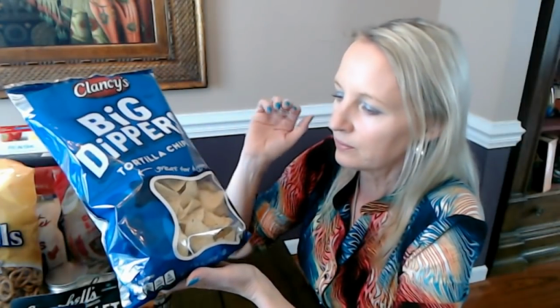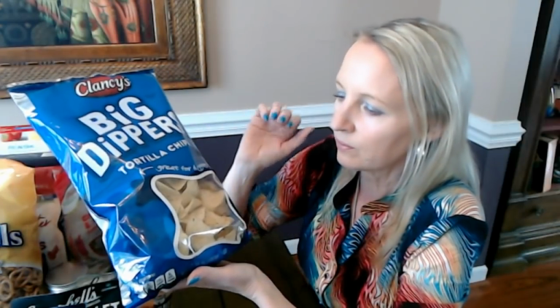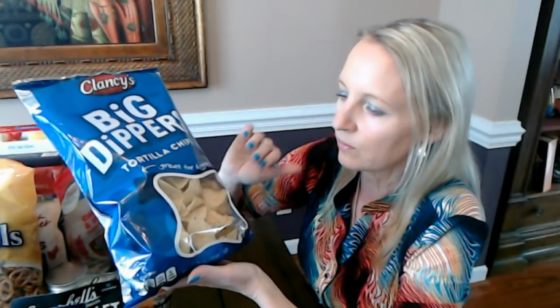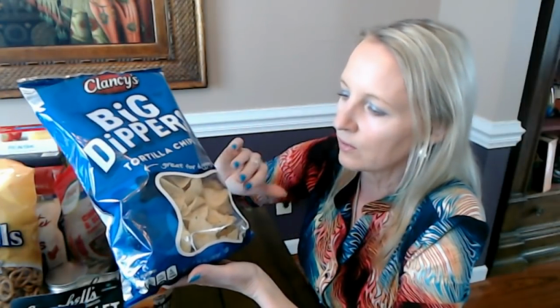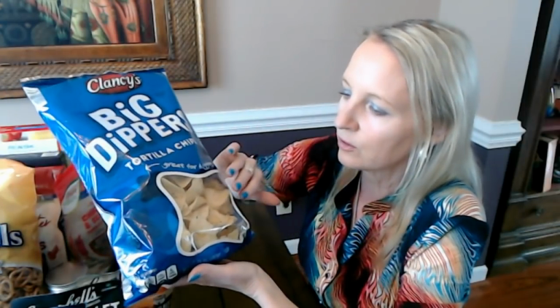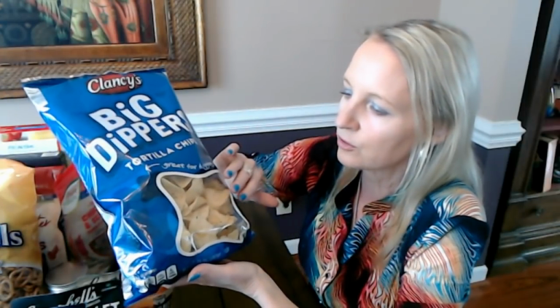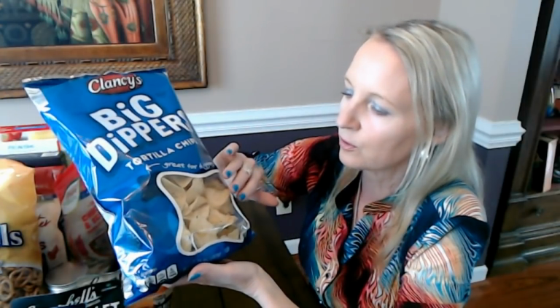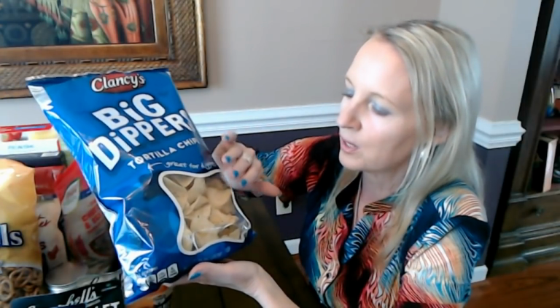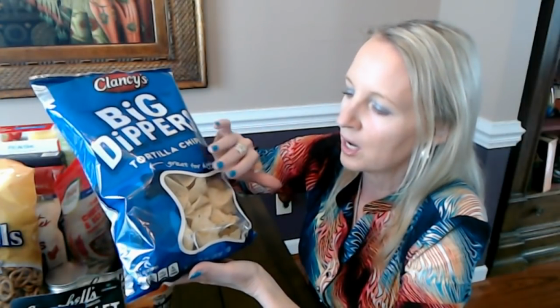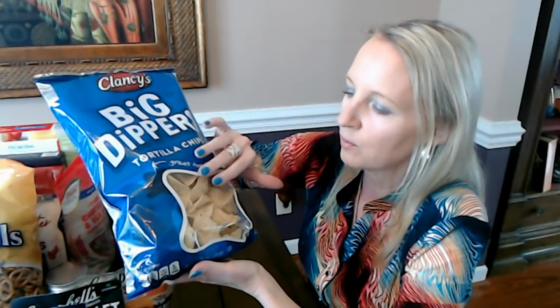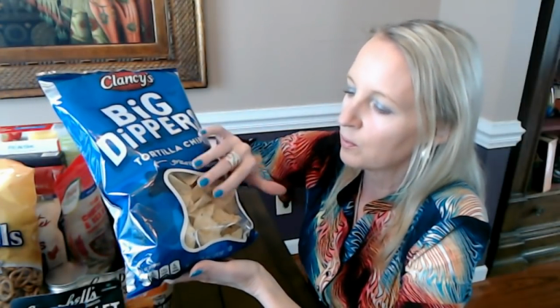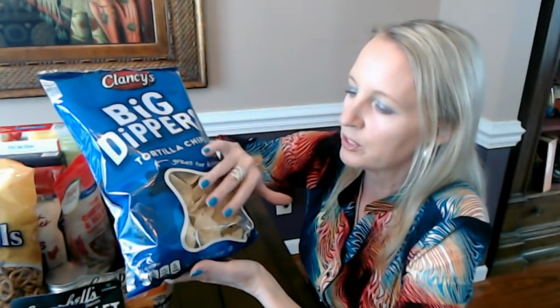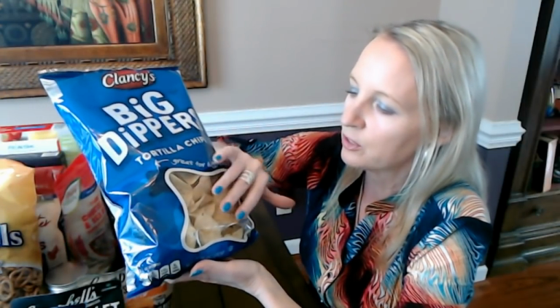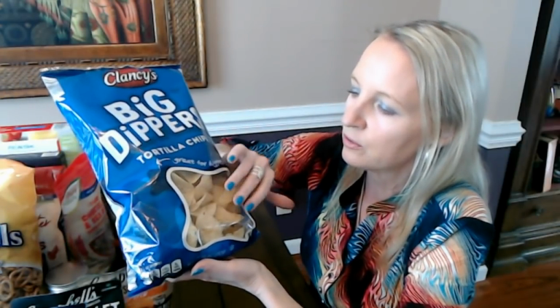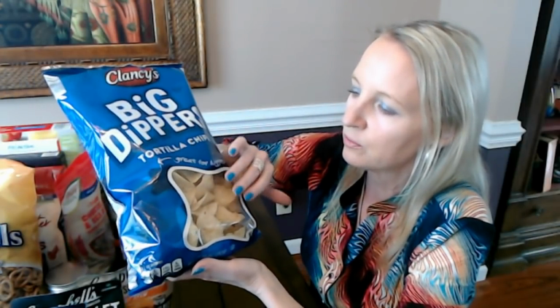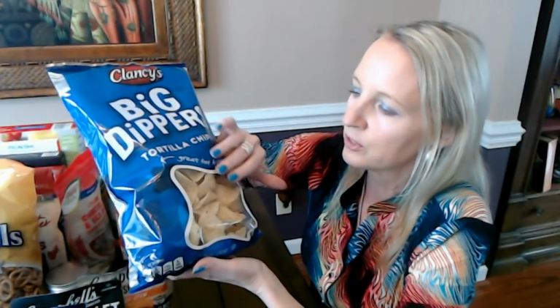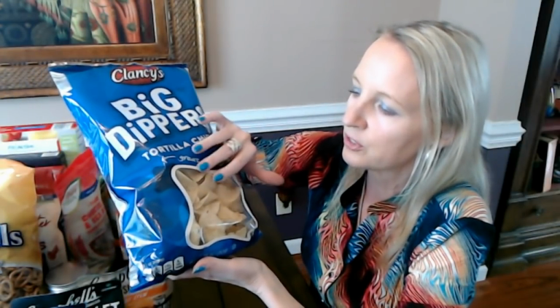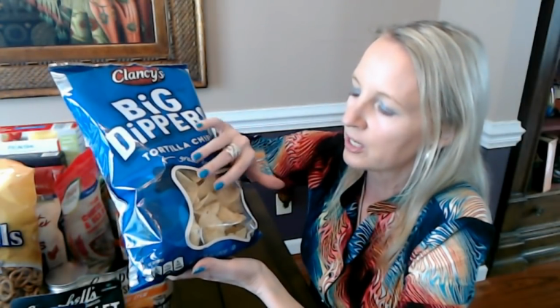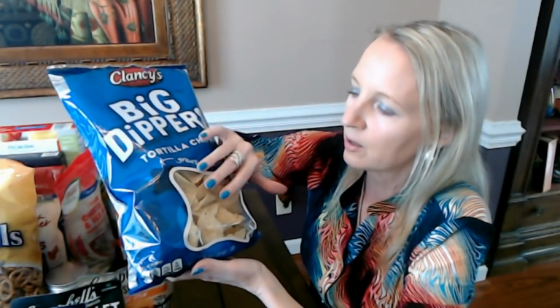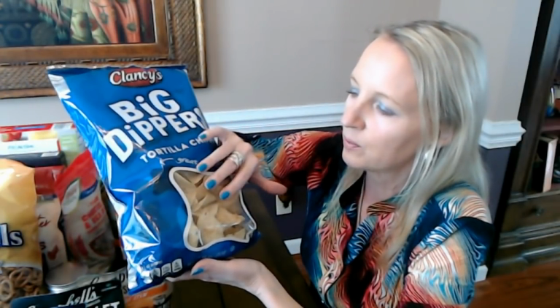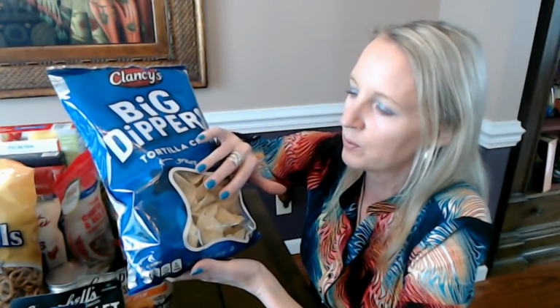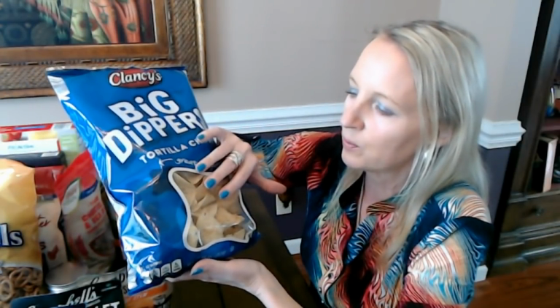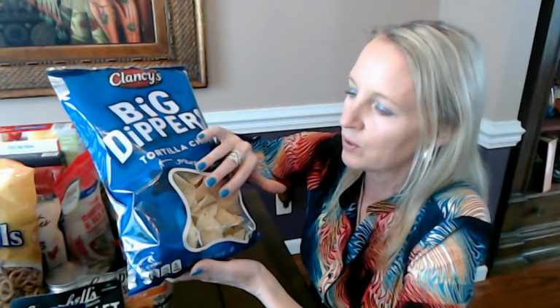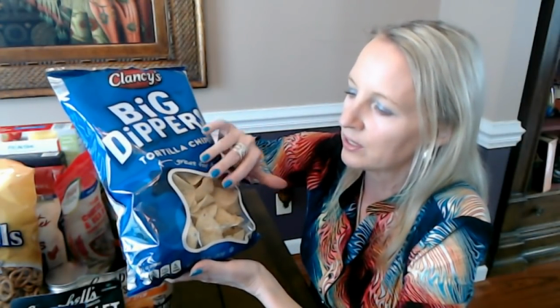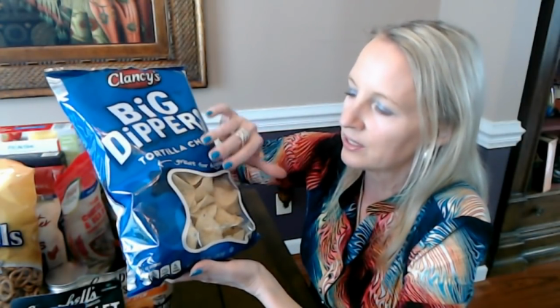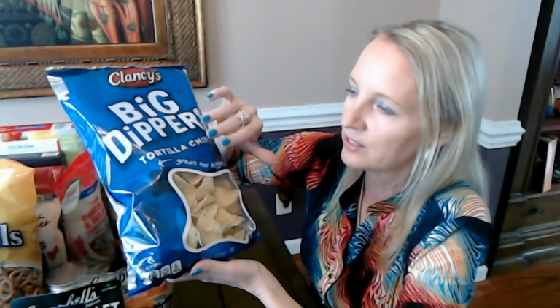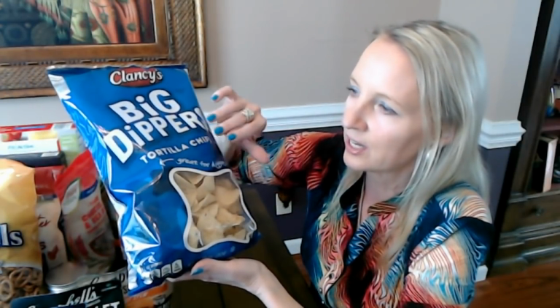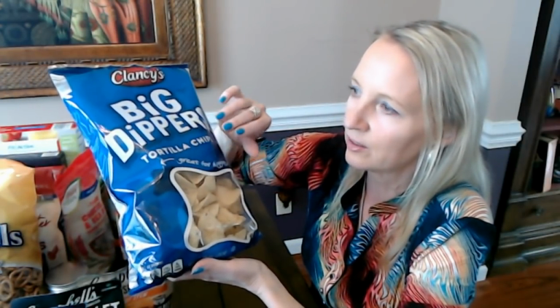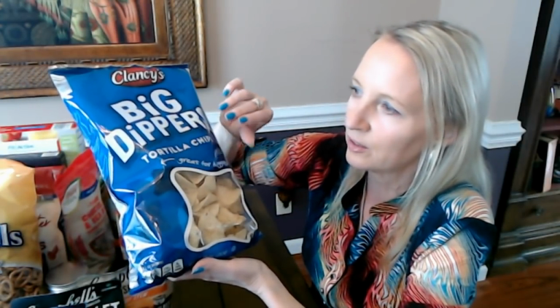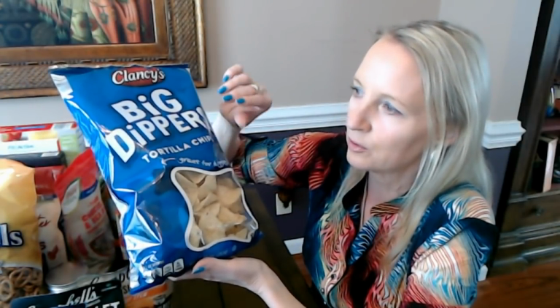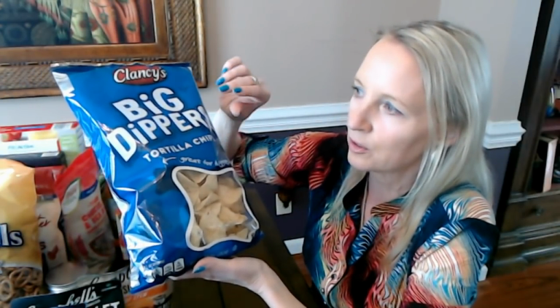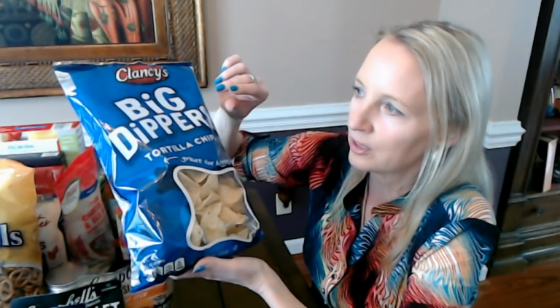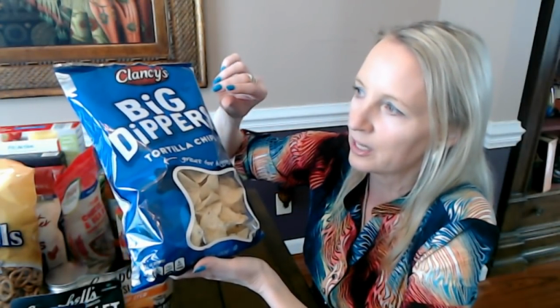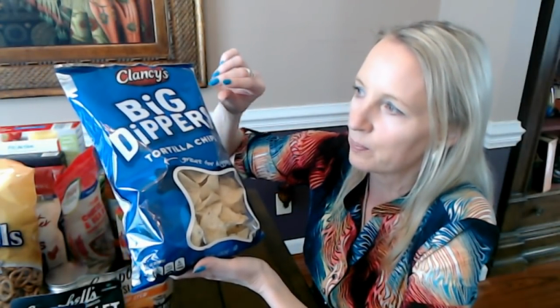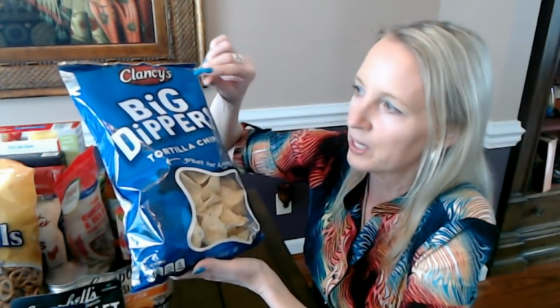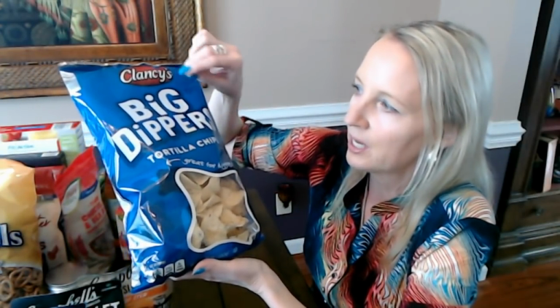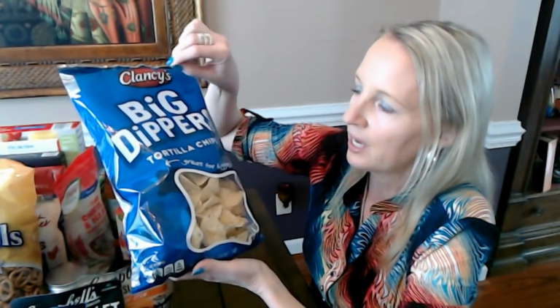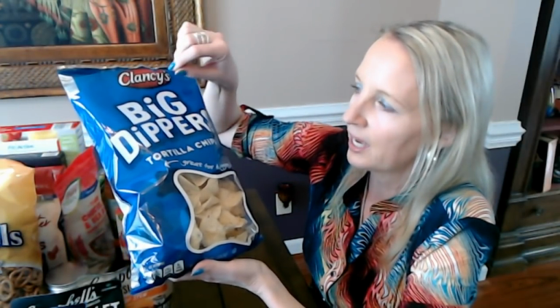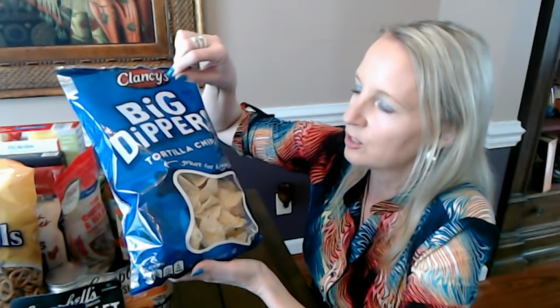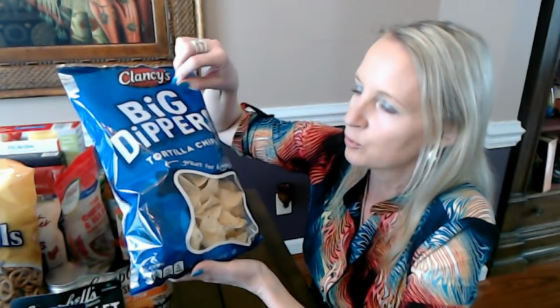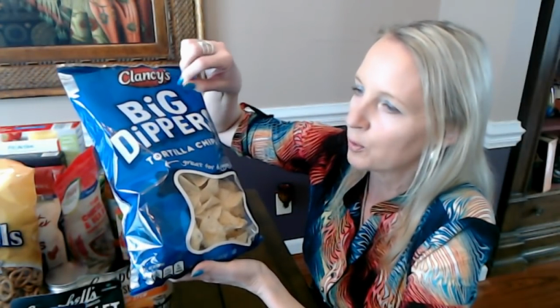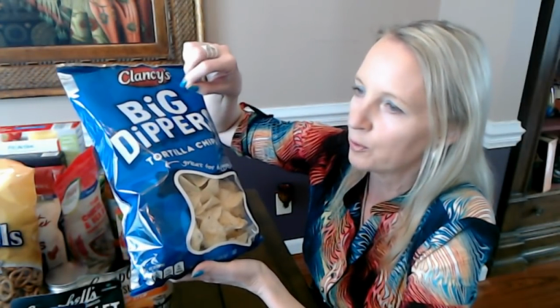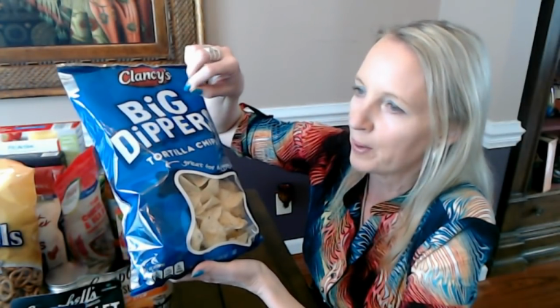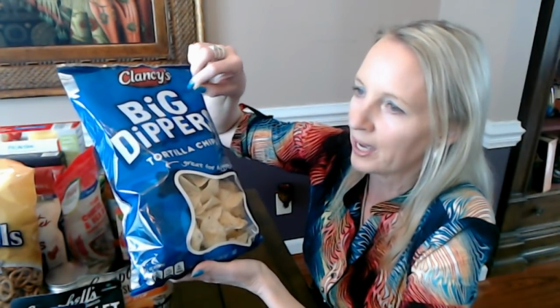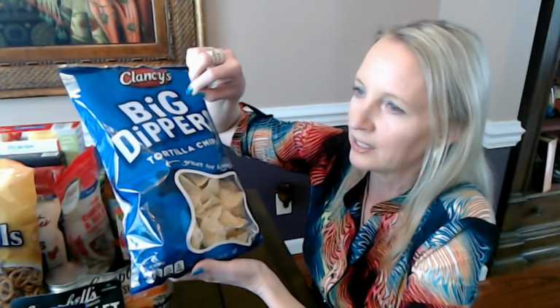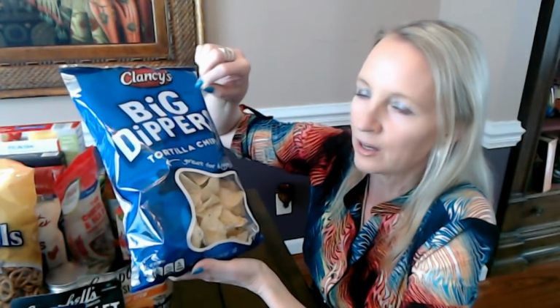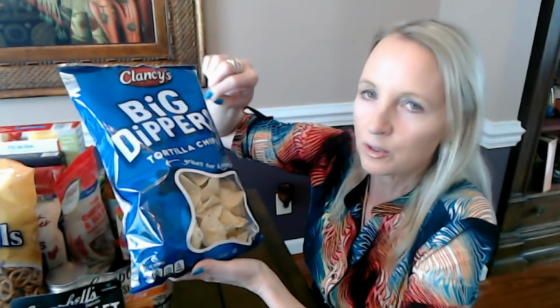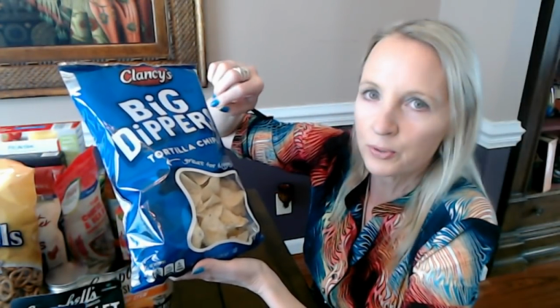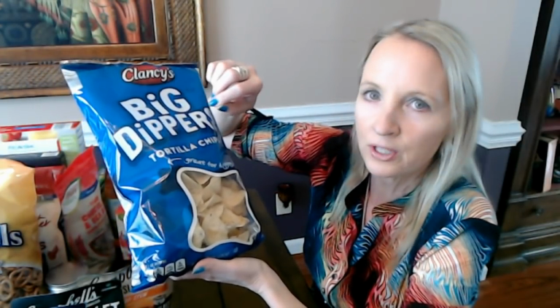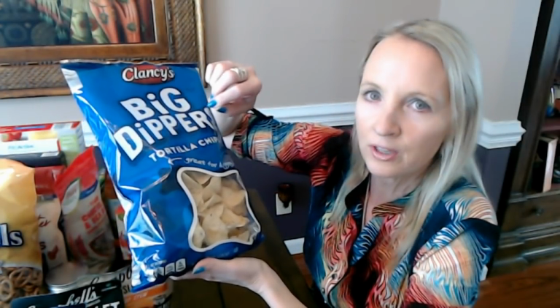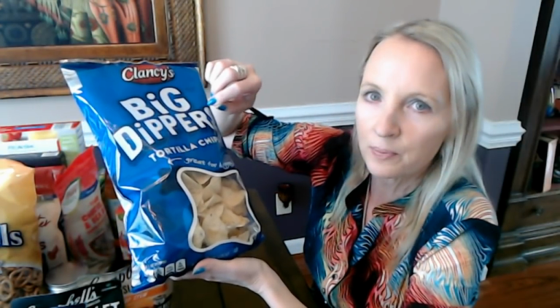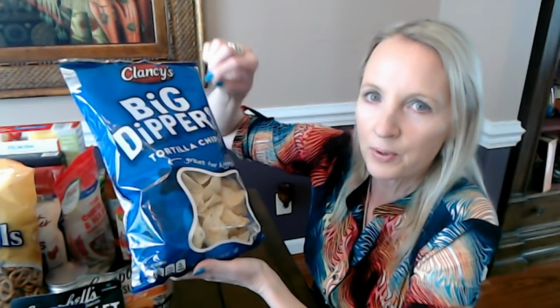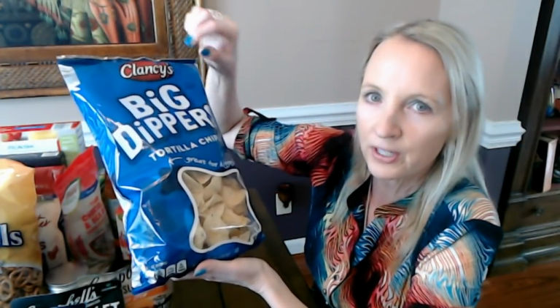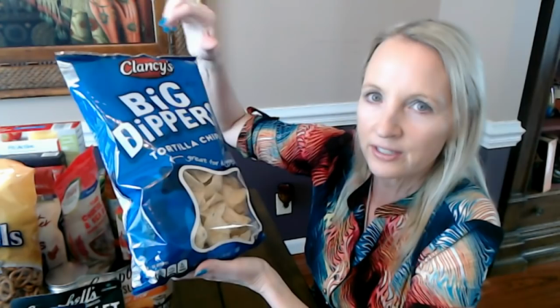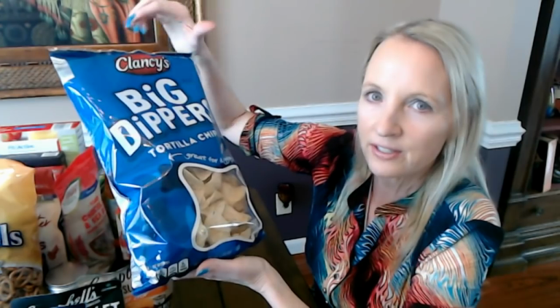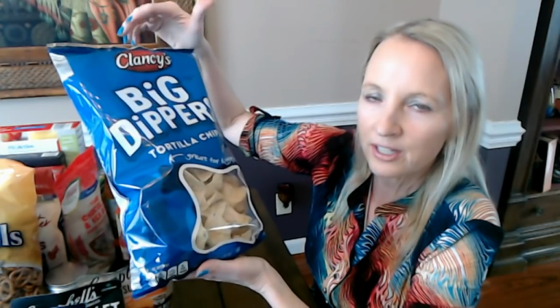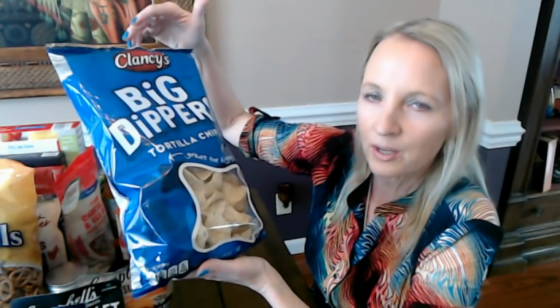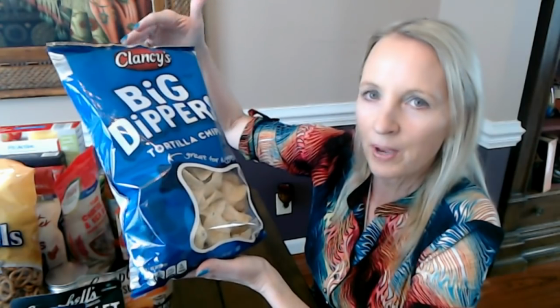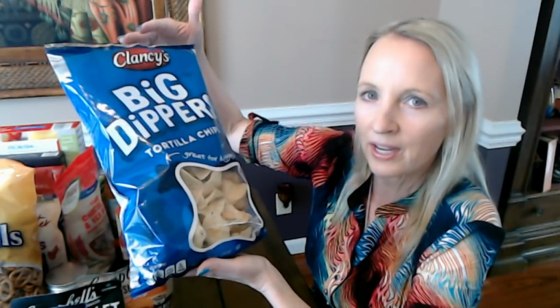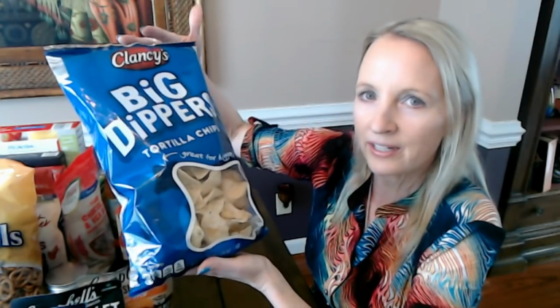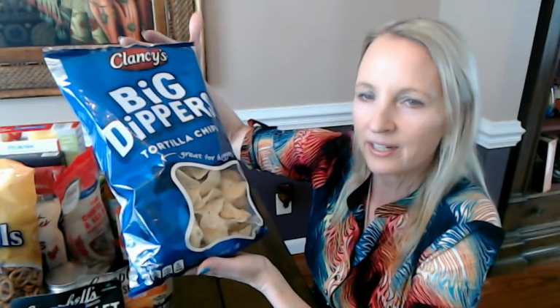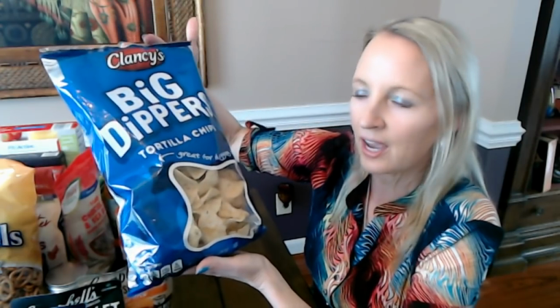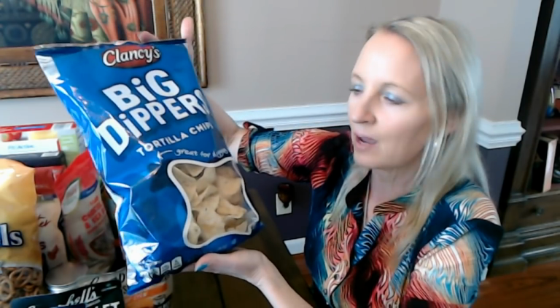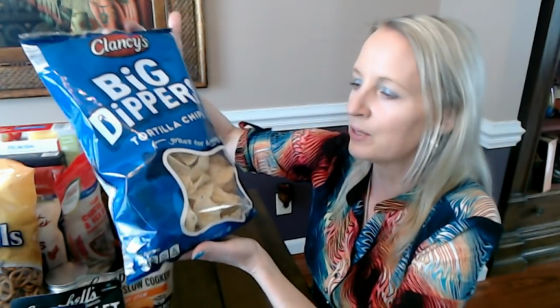What we do is just take out what we want, put a little clip on the bag, roll it down, and stick it back in the cabinet.